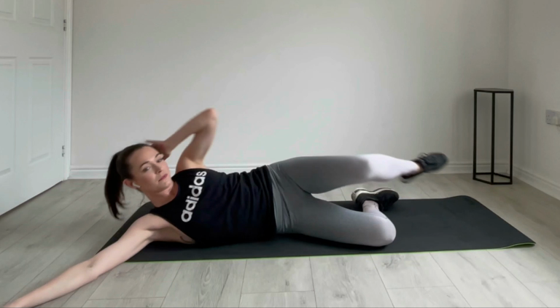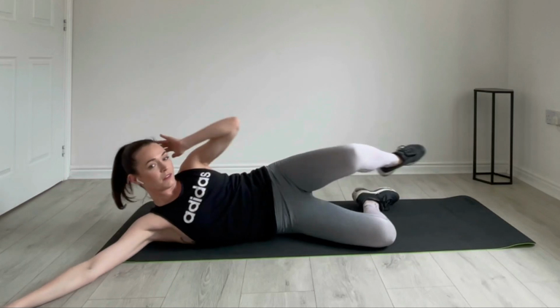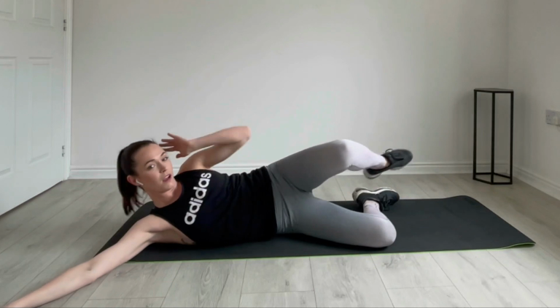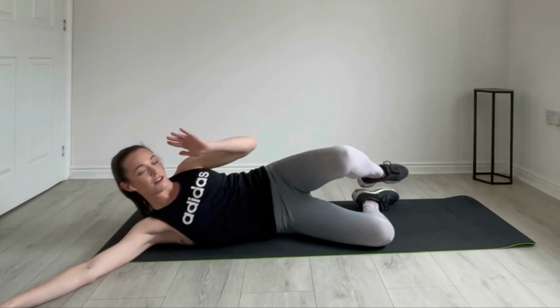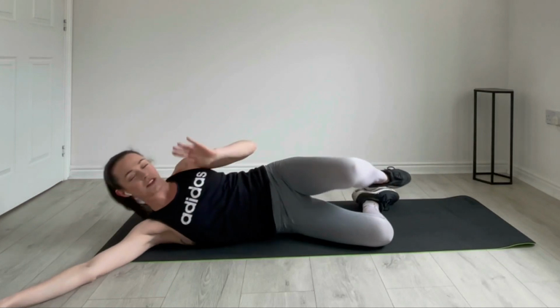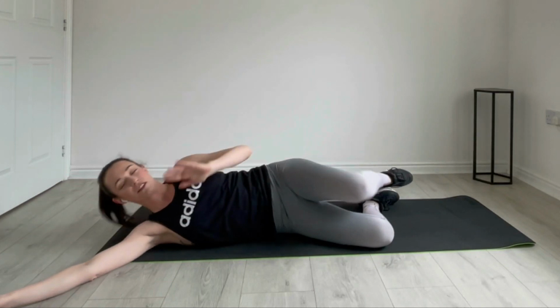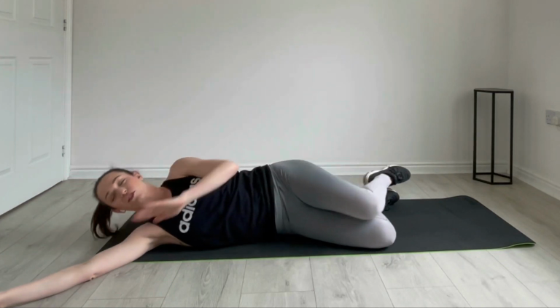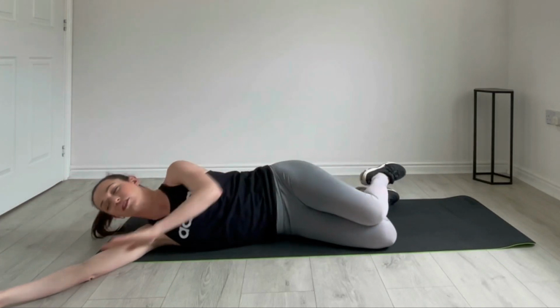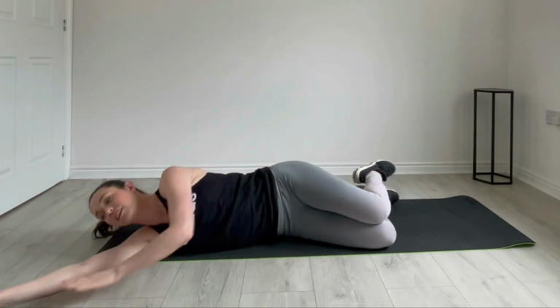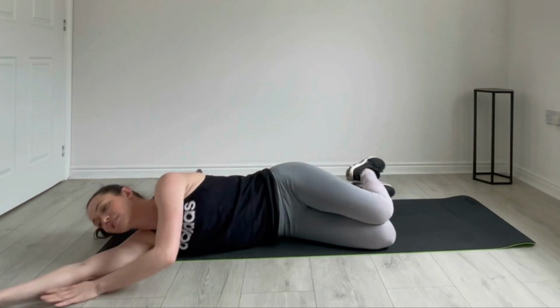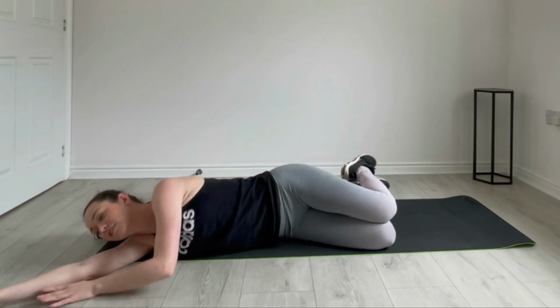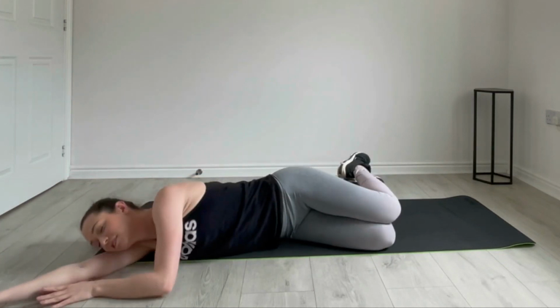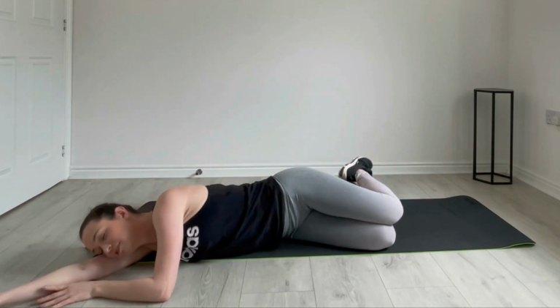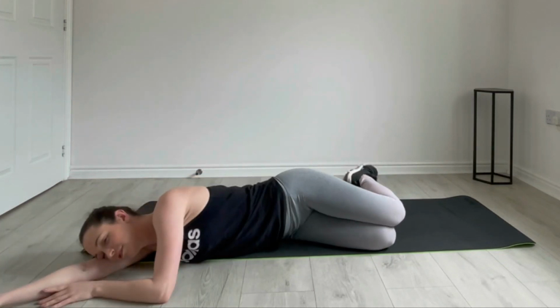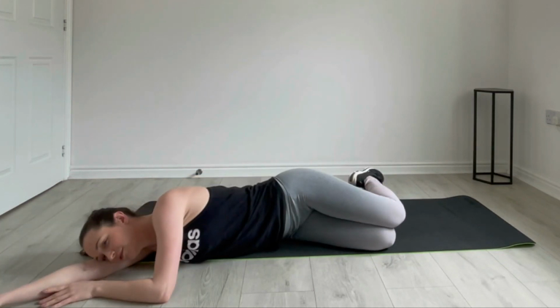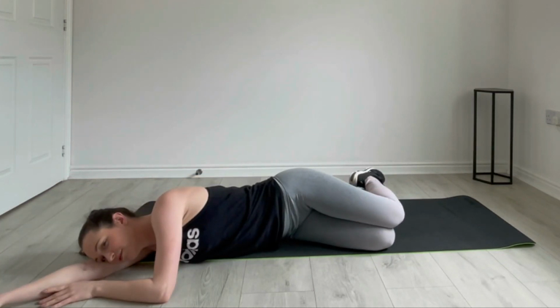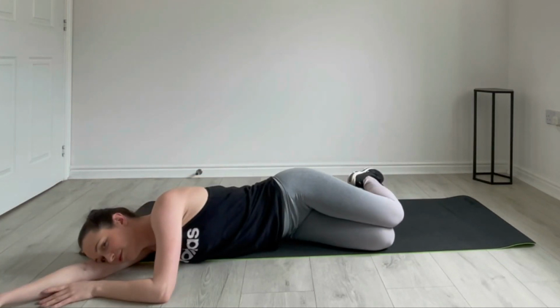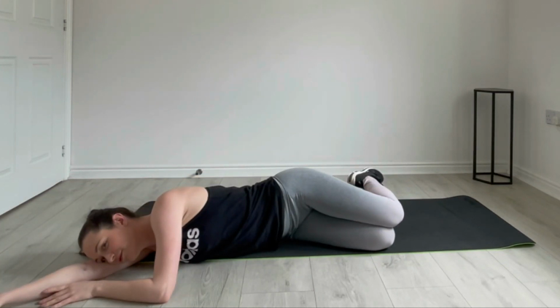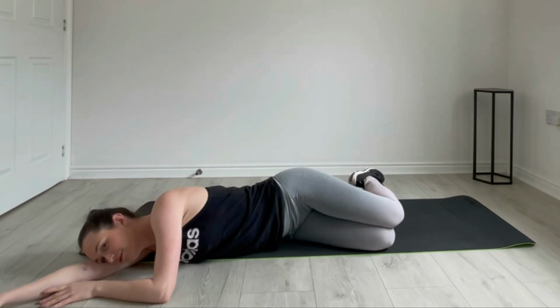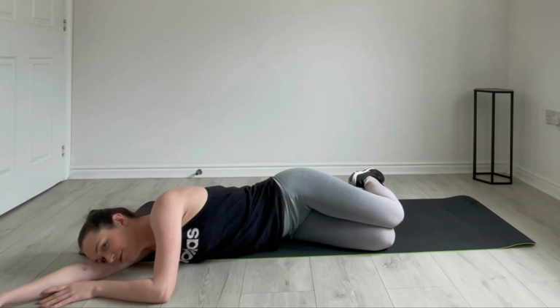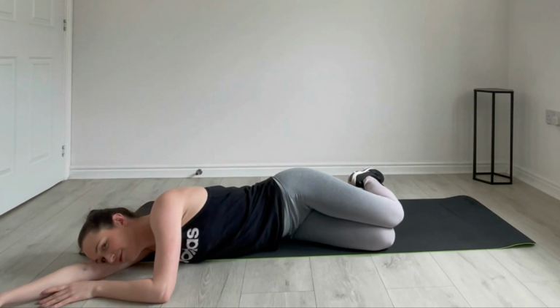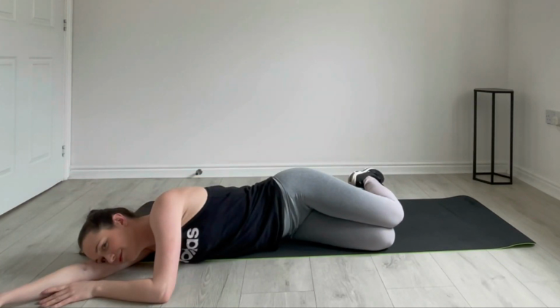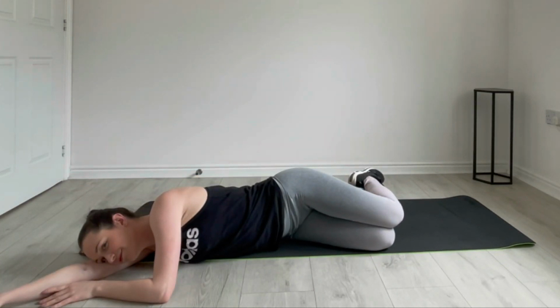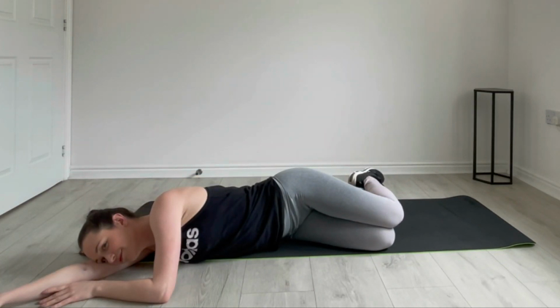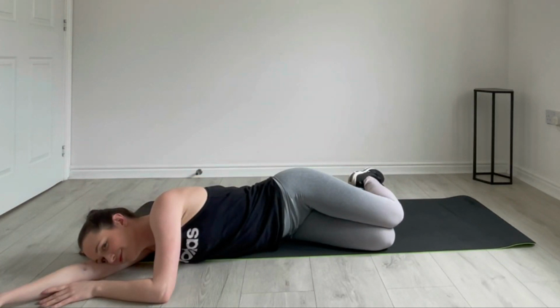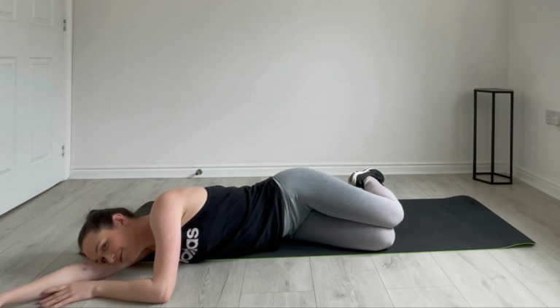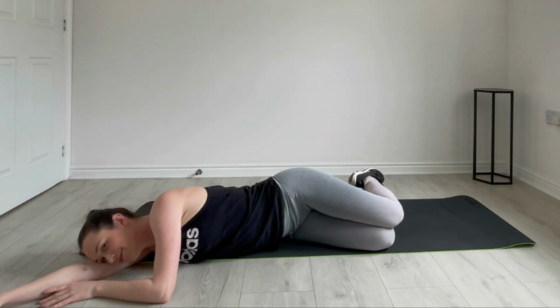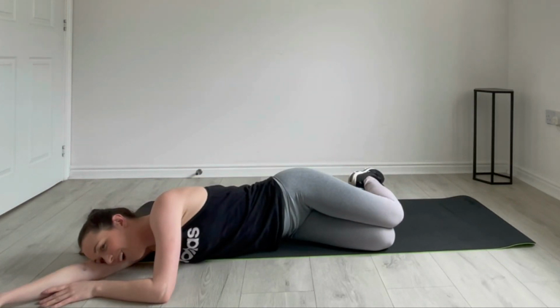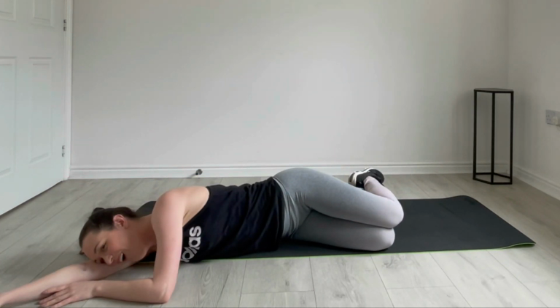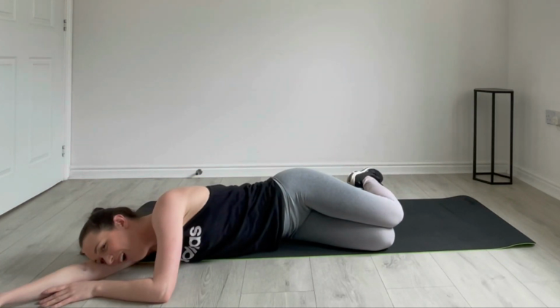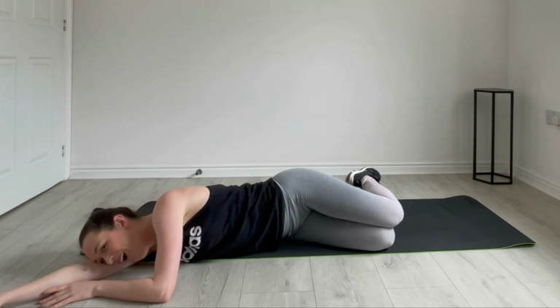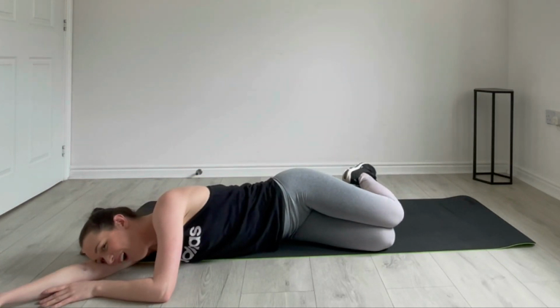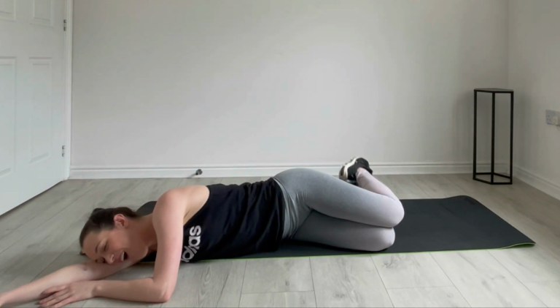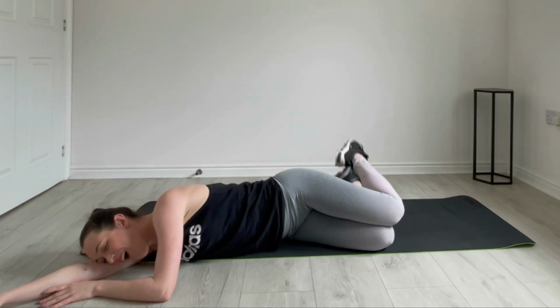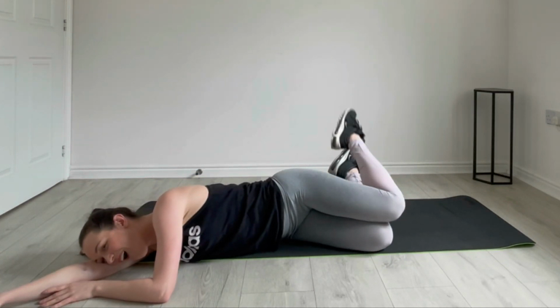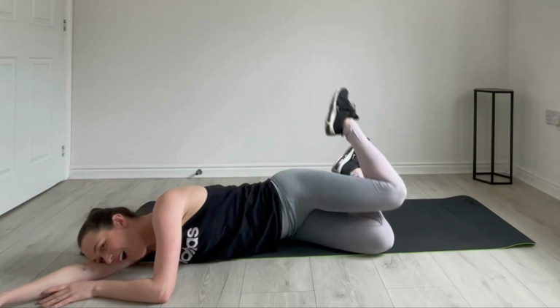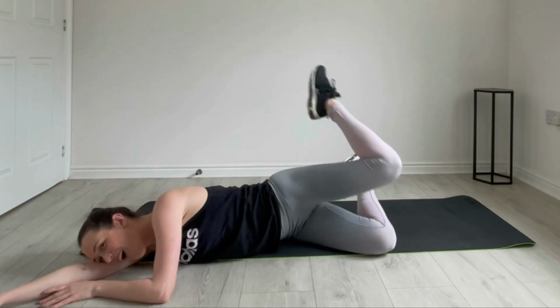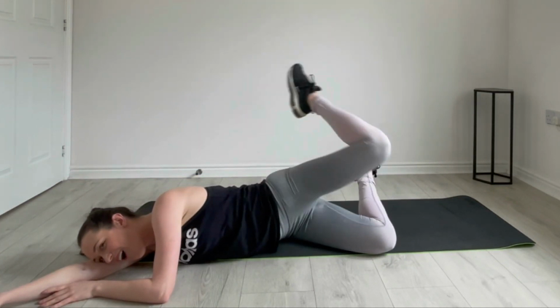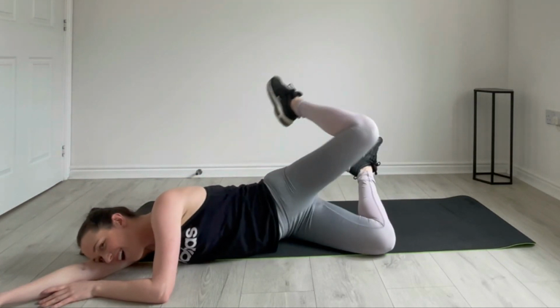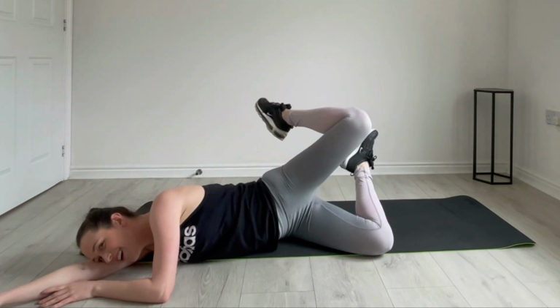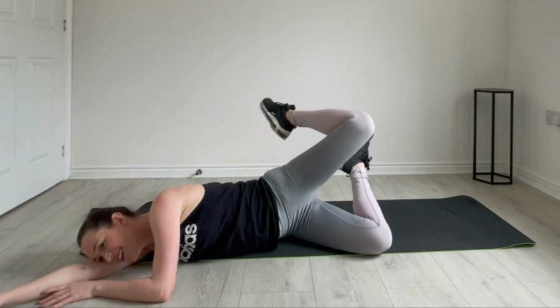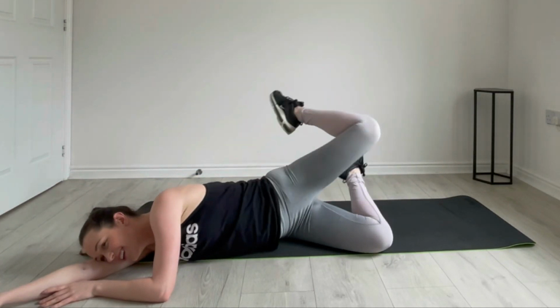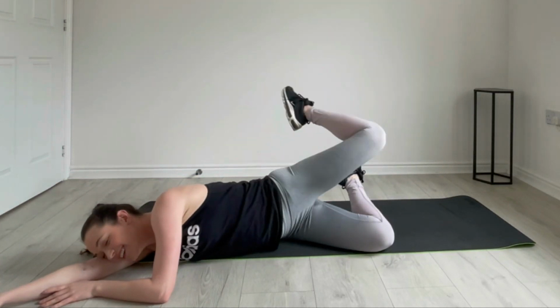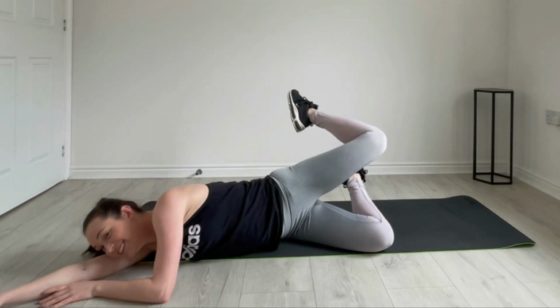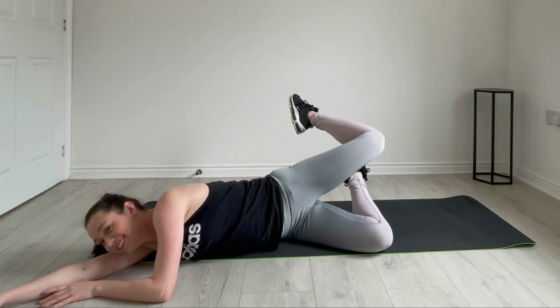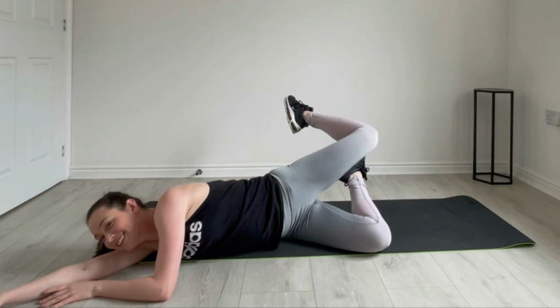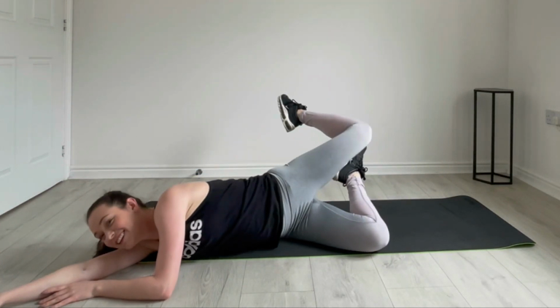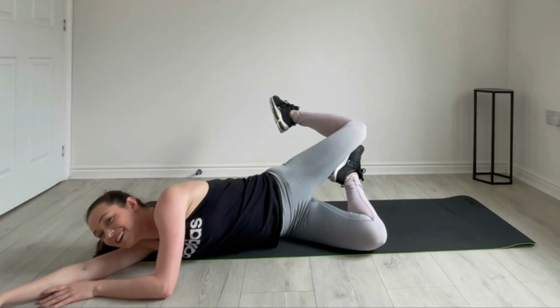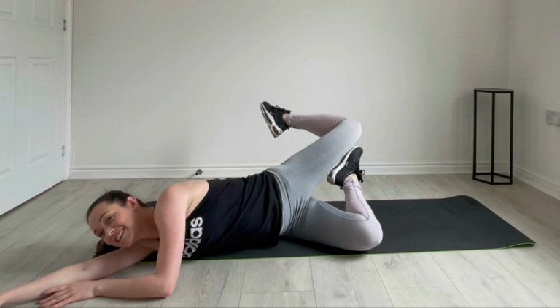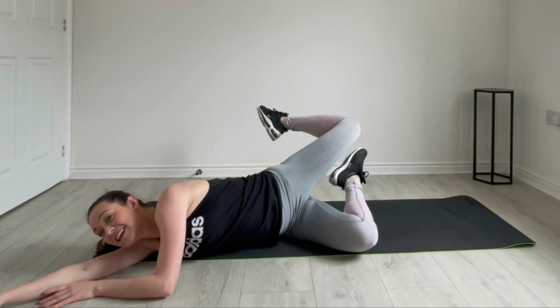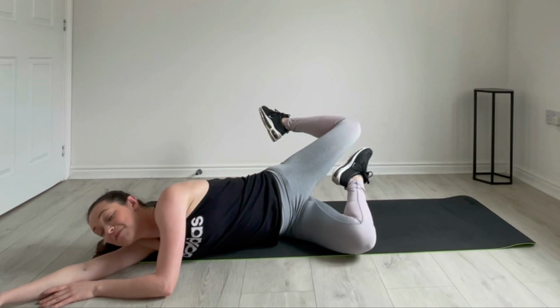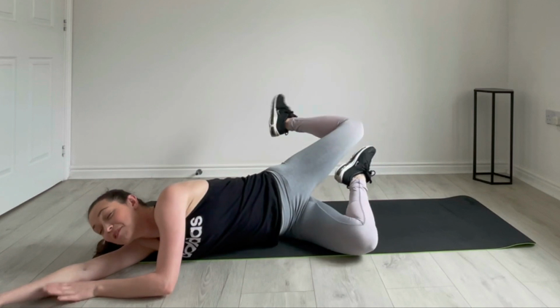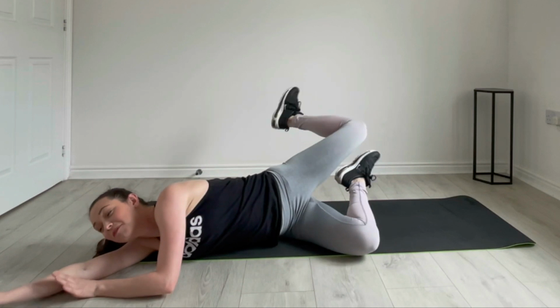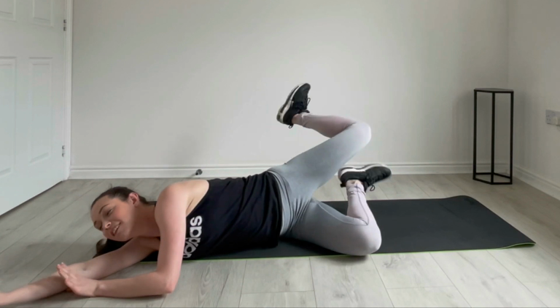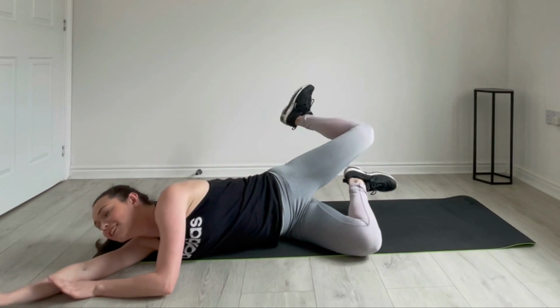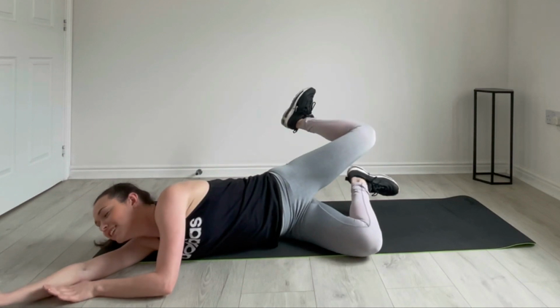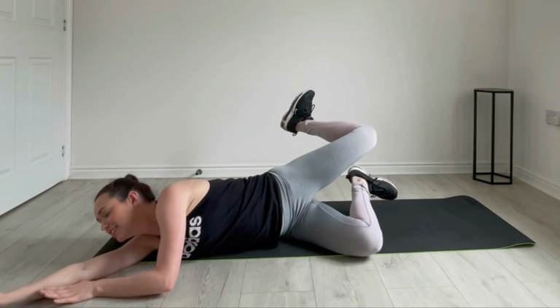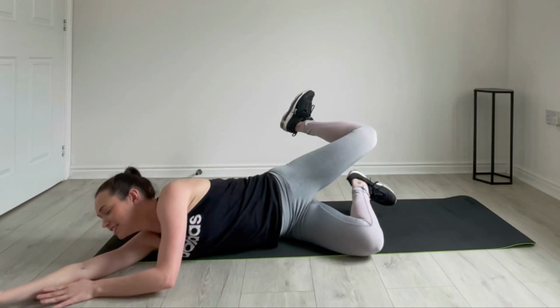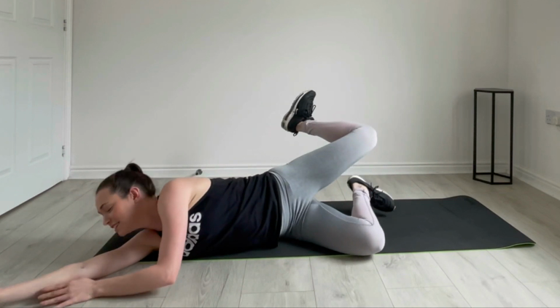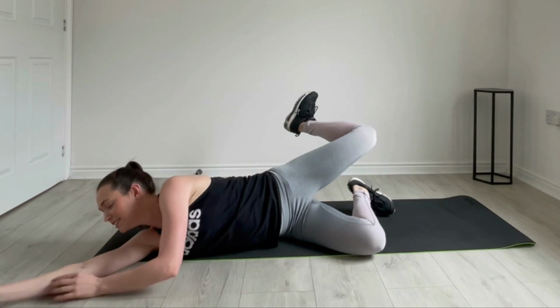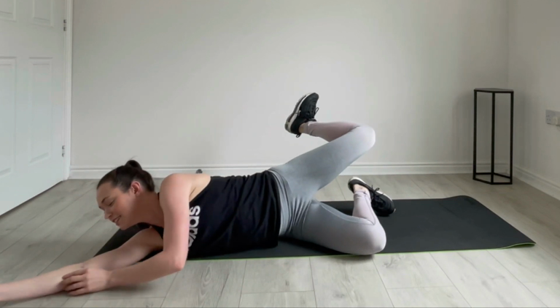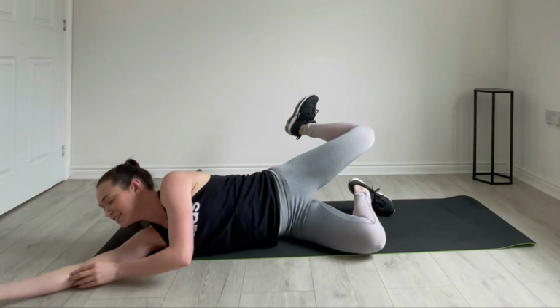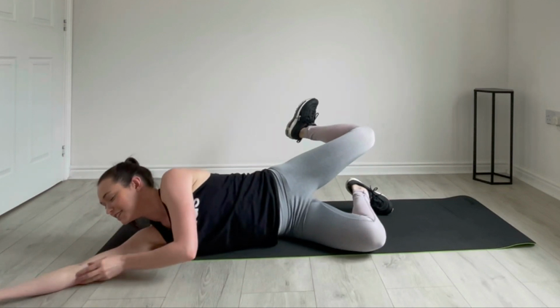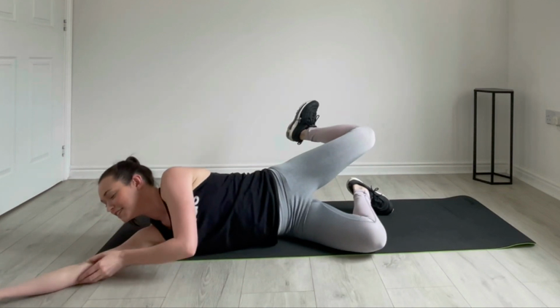Oh, I've done it wrong again. Do you know what you're doing? Yes, I do know what I'm doing. Yeah, do you know what I'm doing? It doesn't know what you're doing.